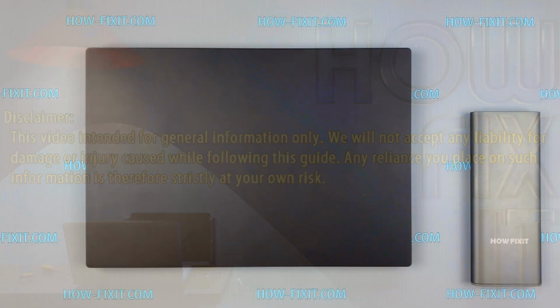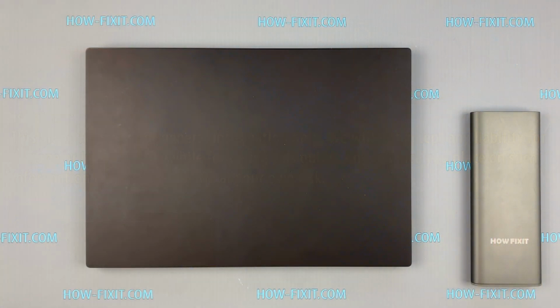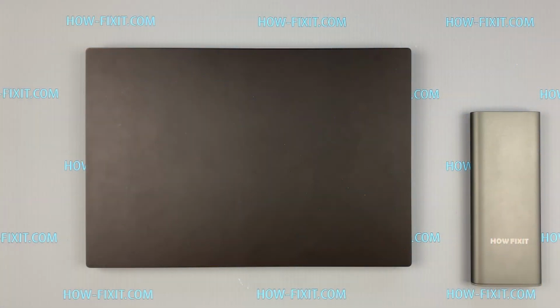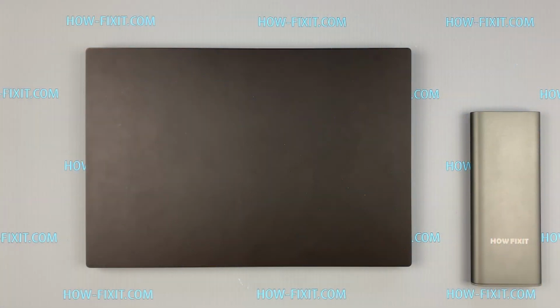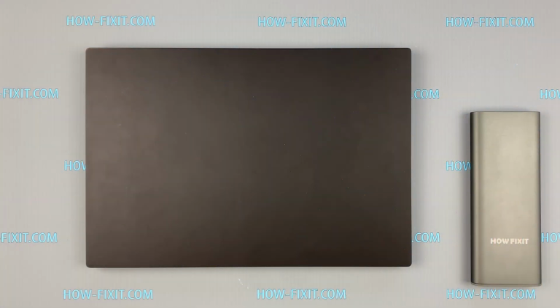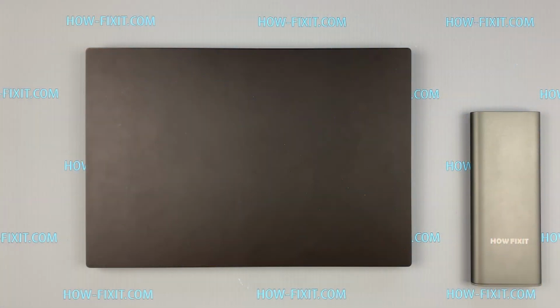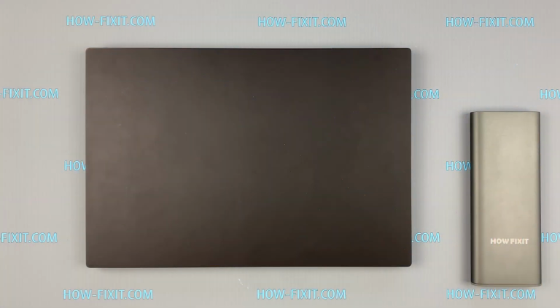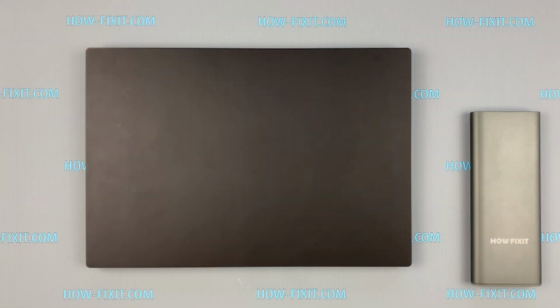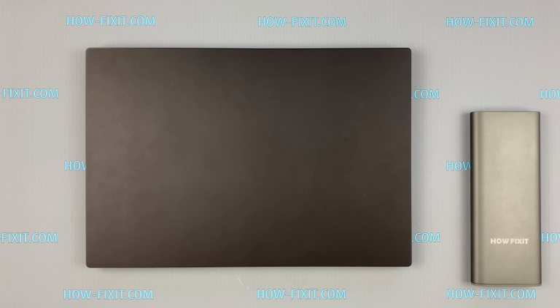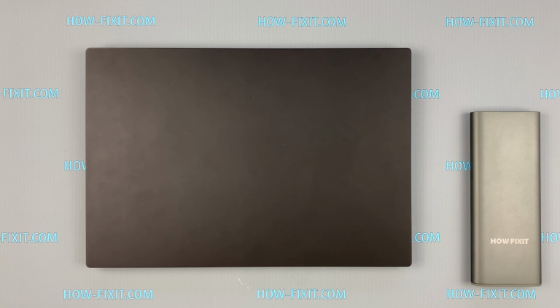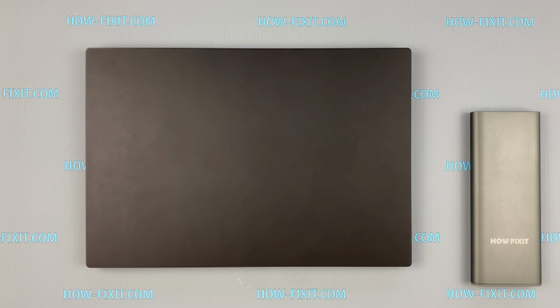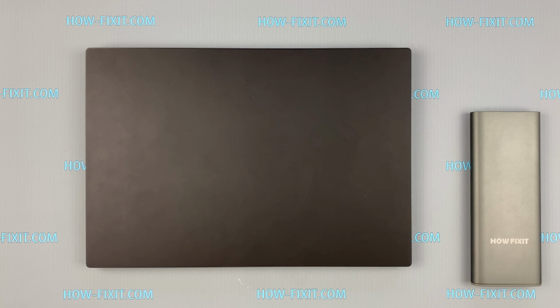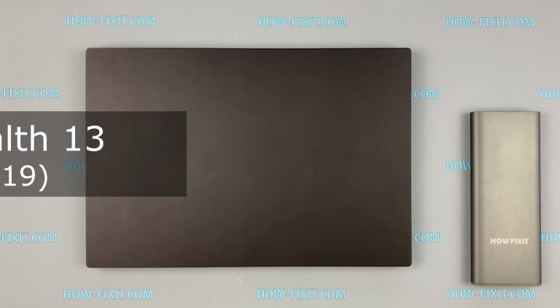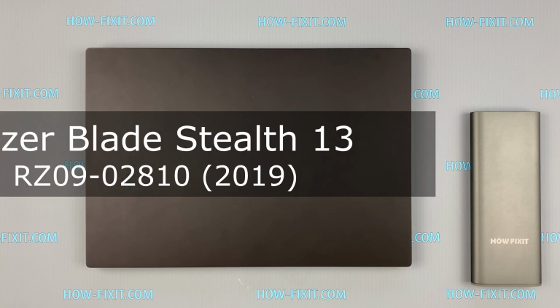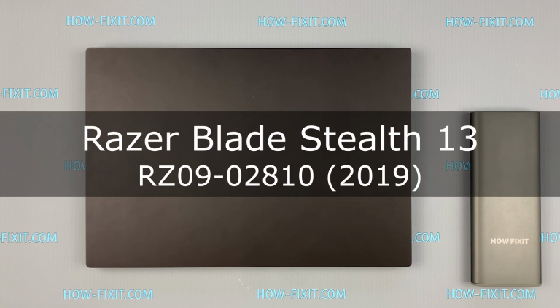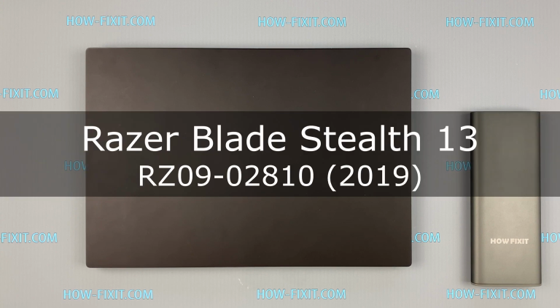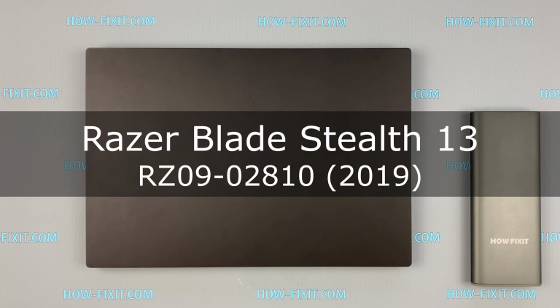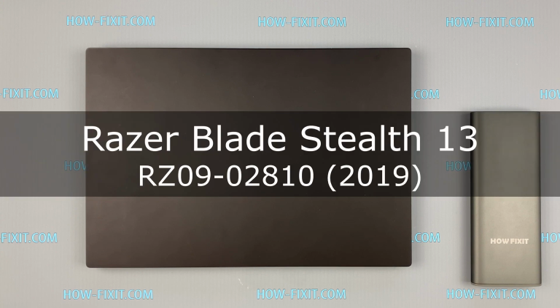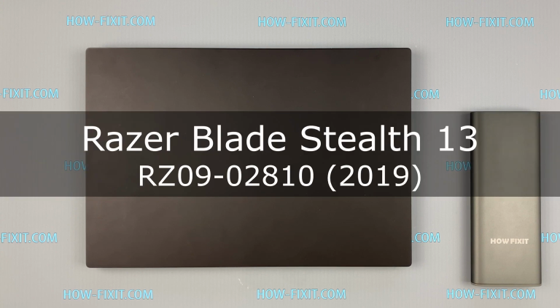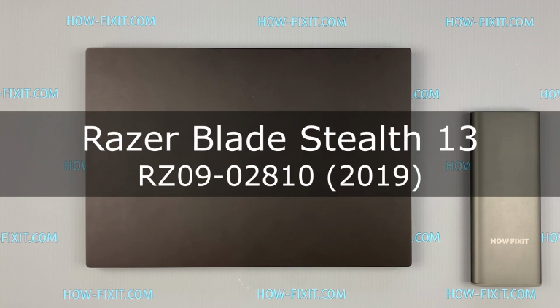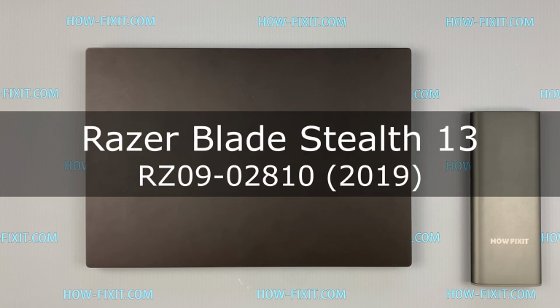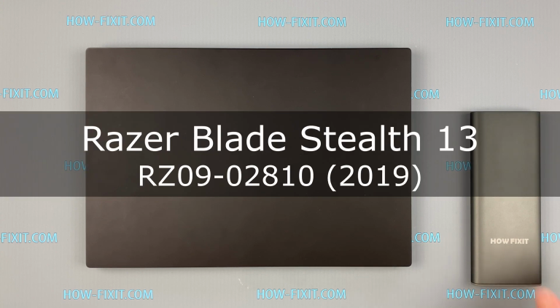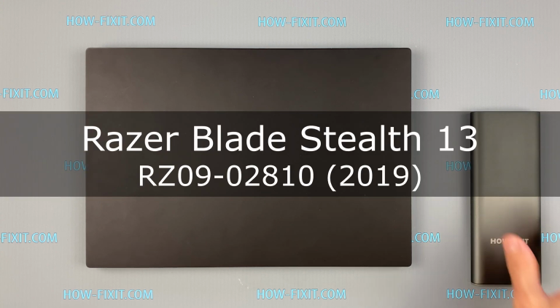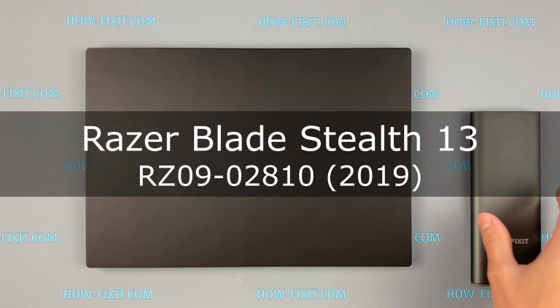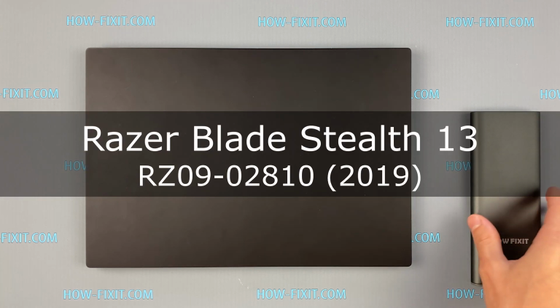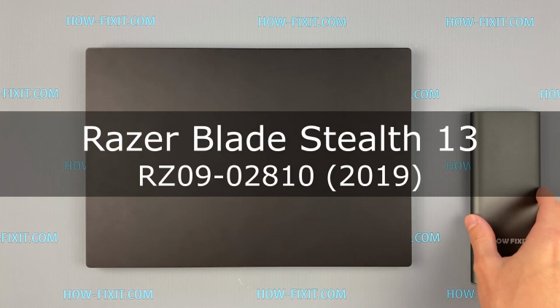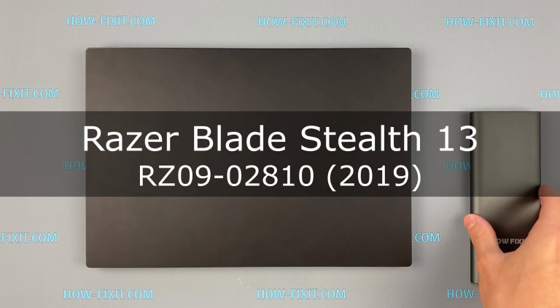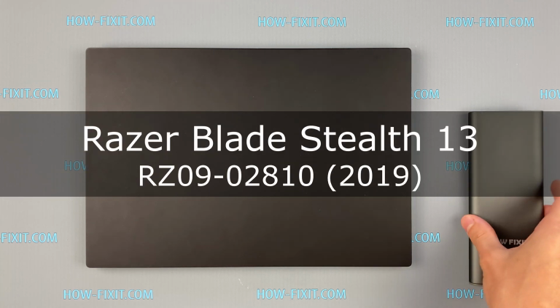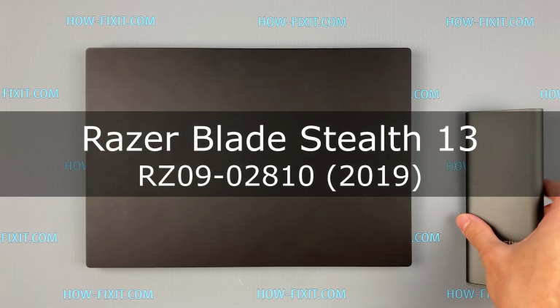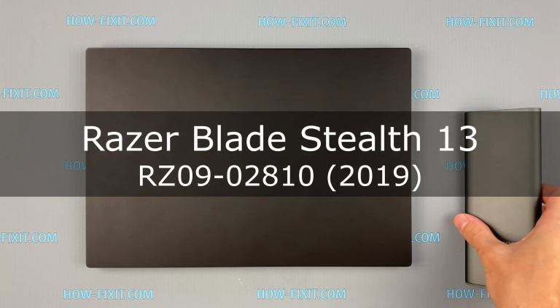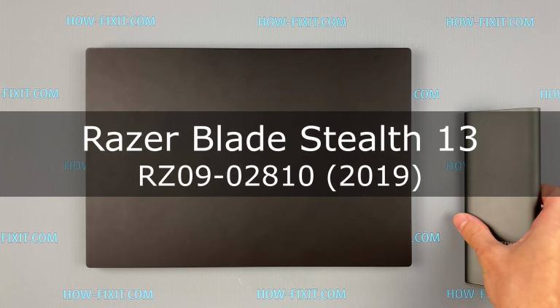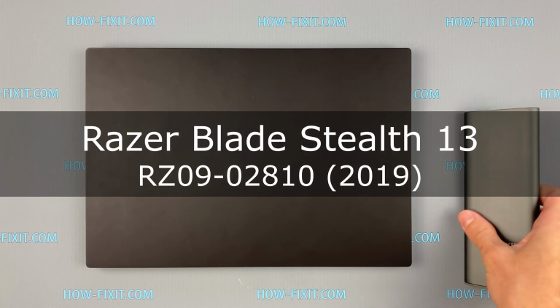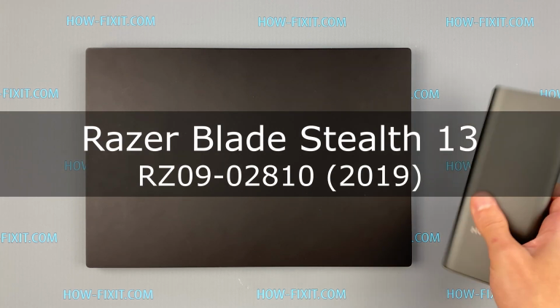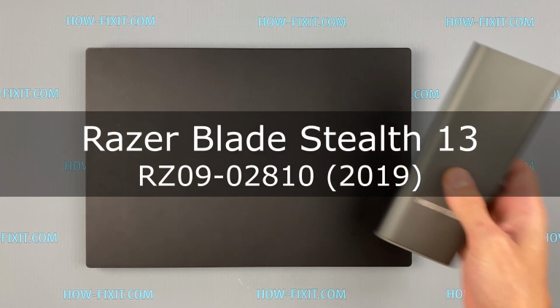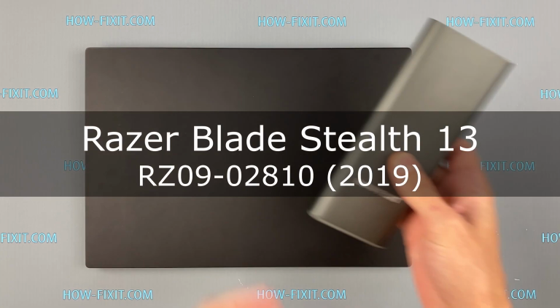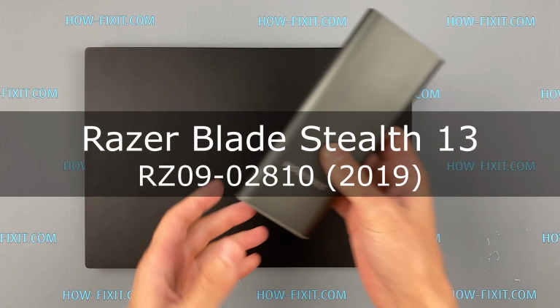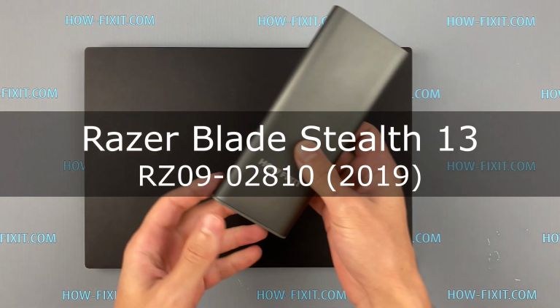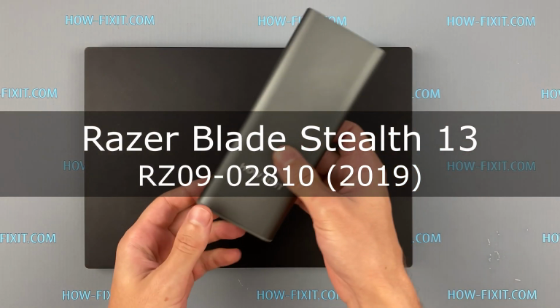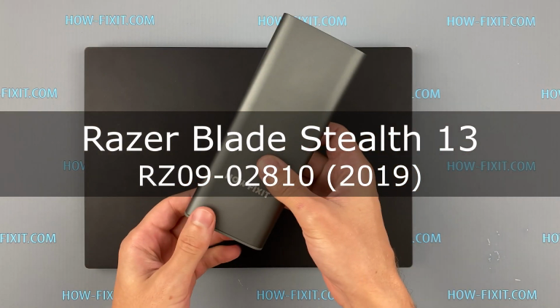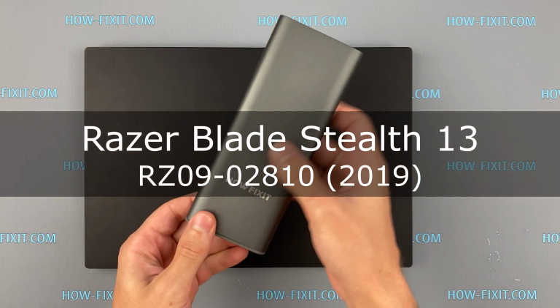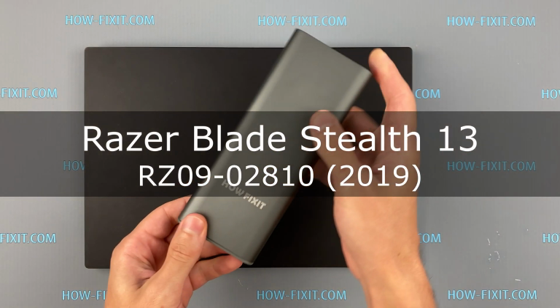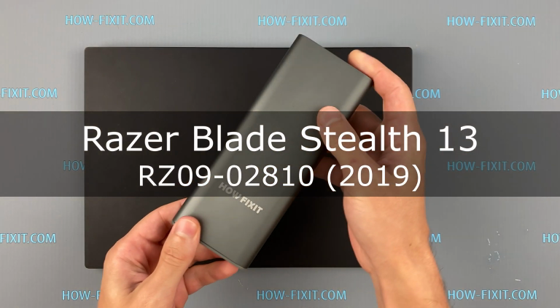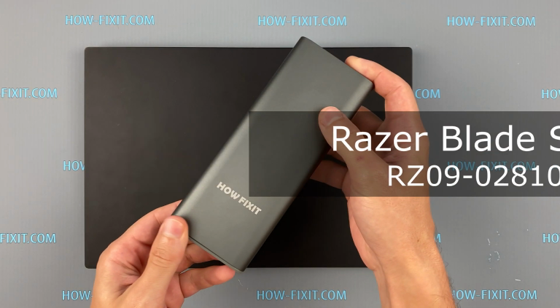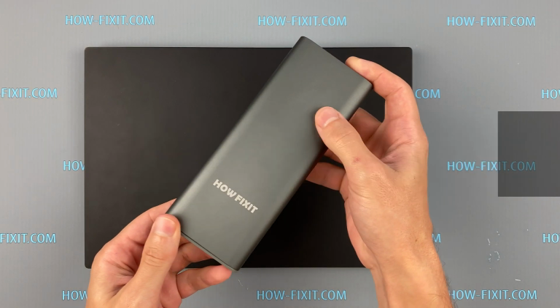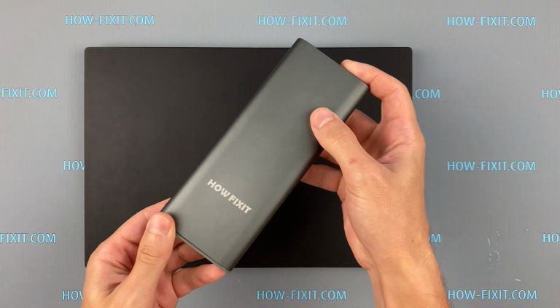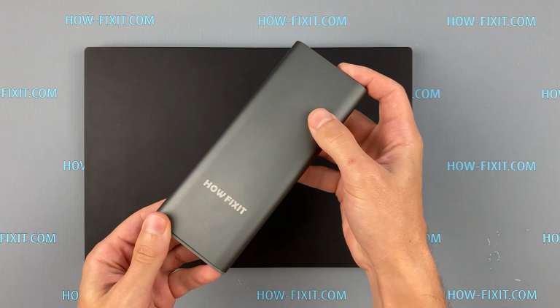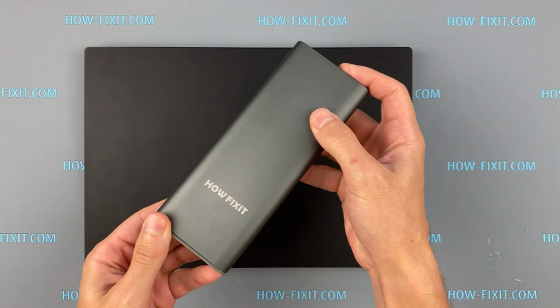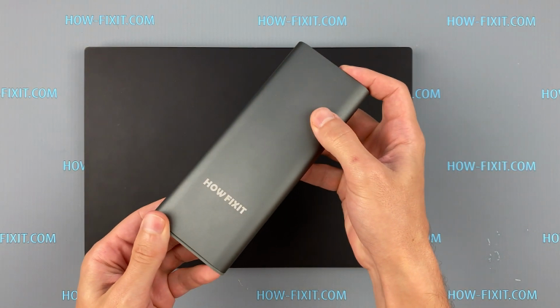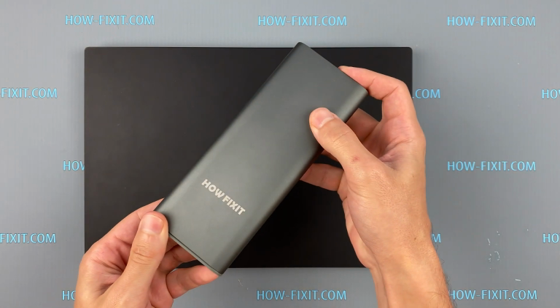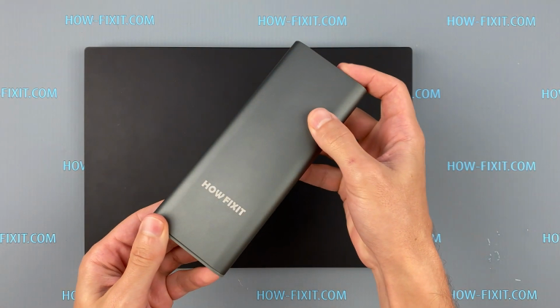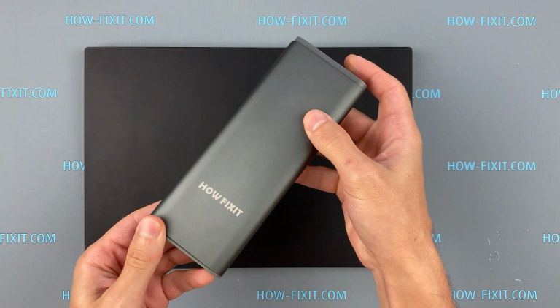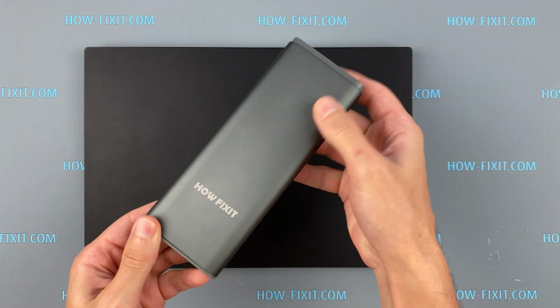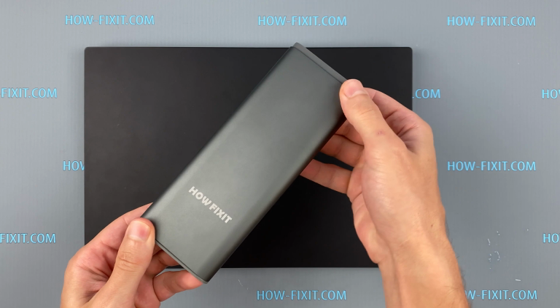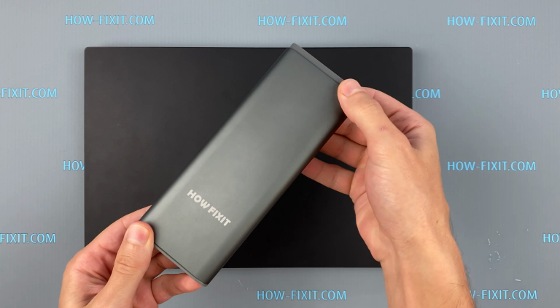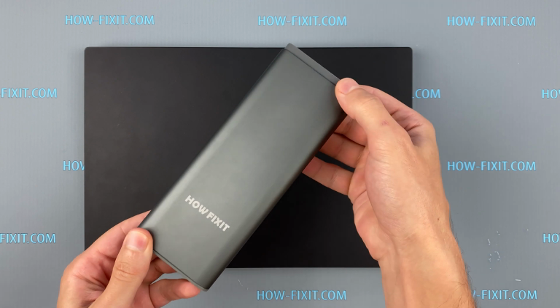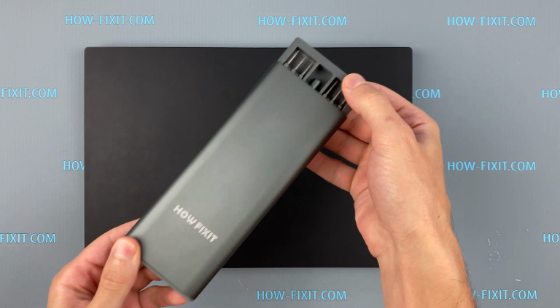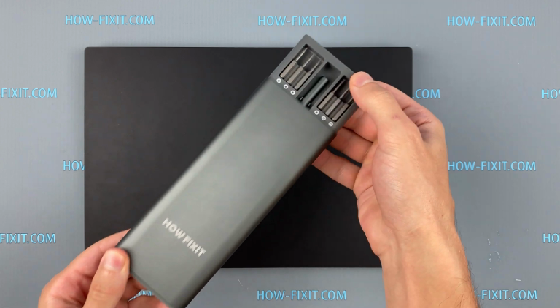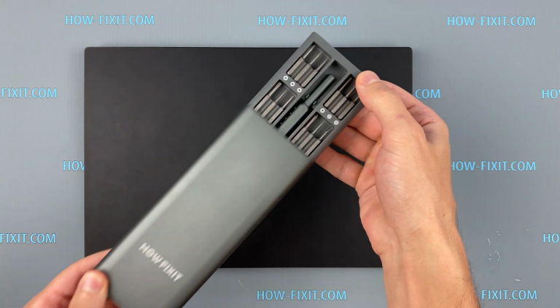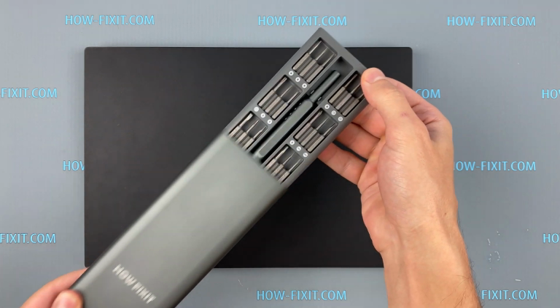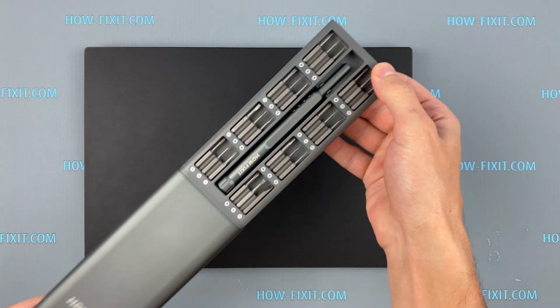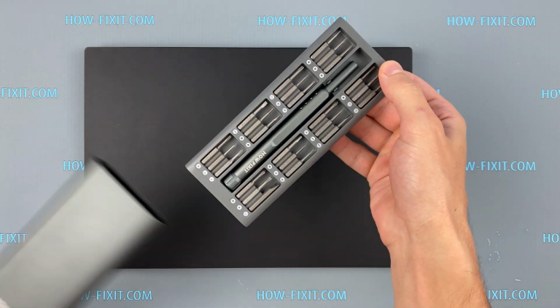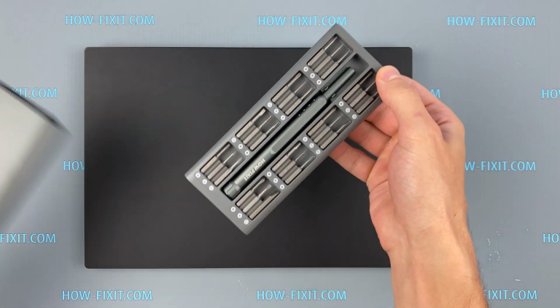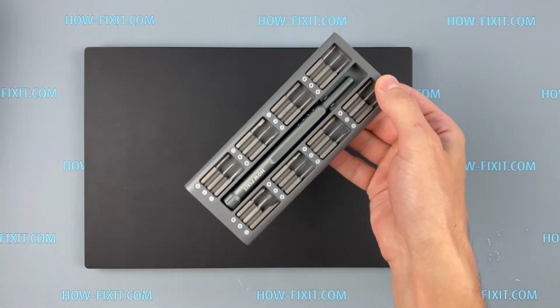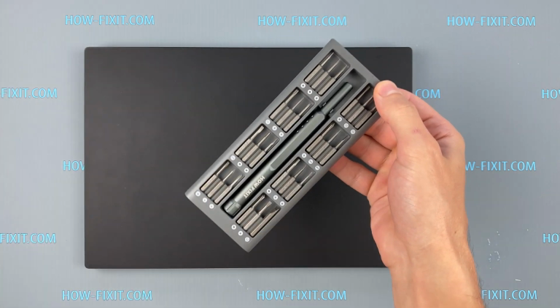Hello everyone! Welcome to HowFixit. In this video I am going to show you how to replace or install an M.2 SSD in a laptop.